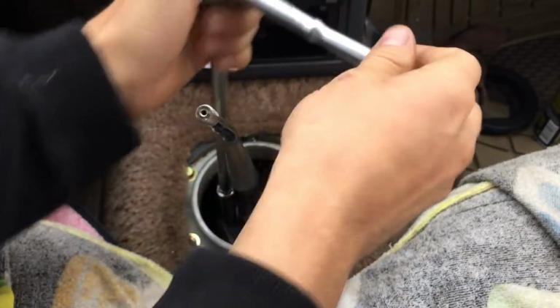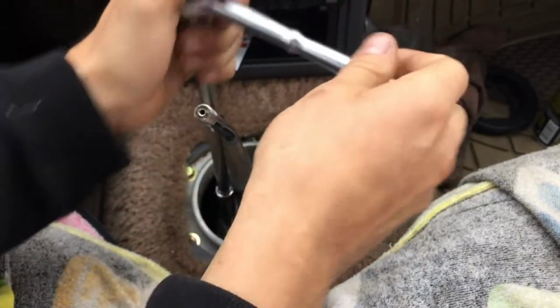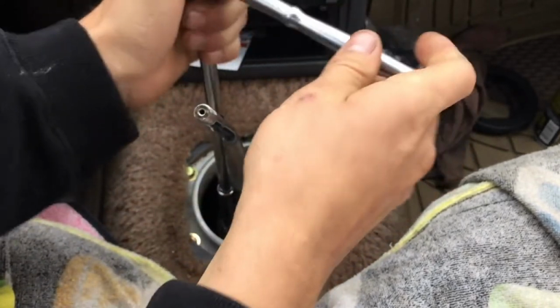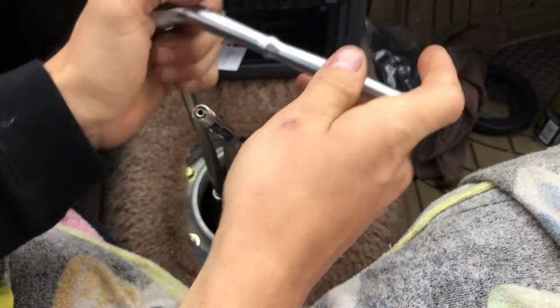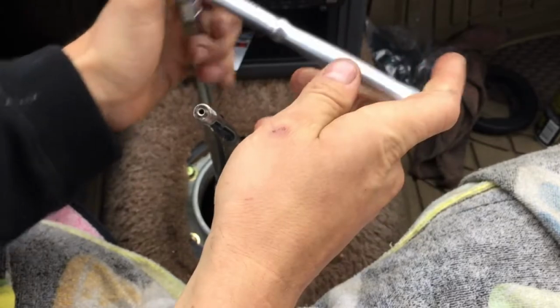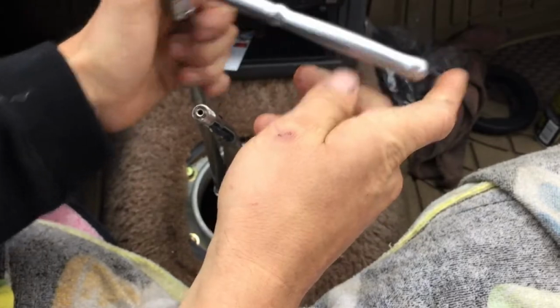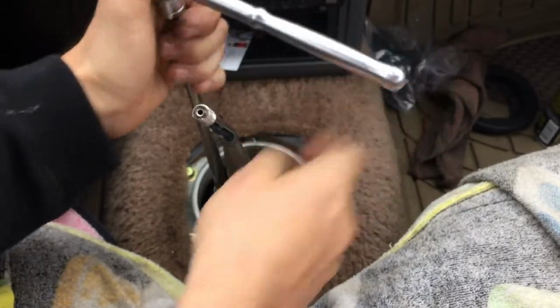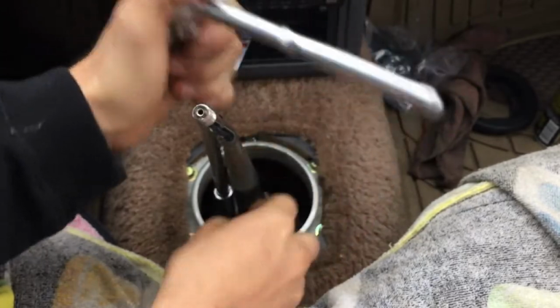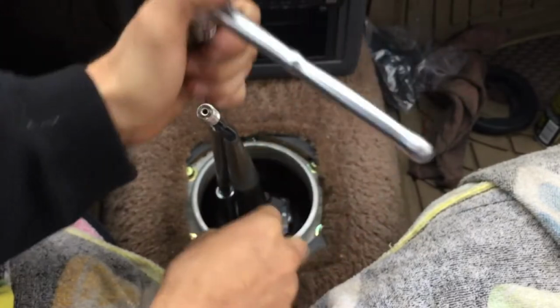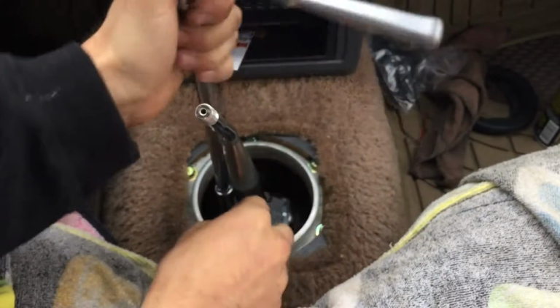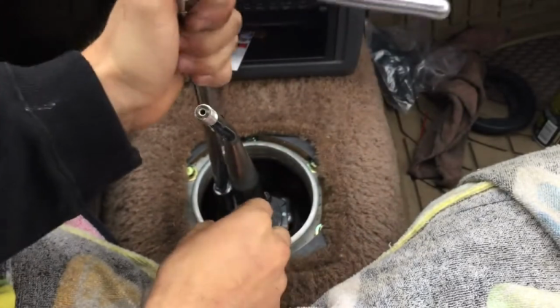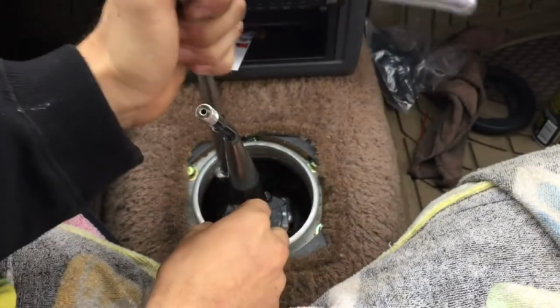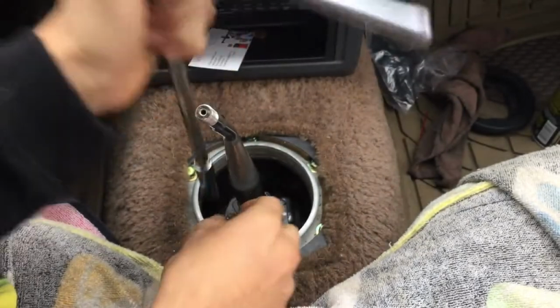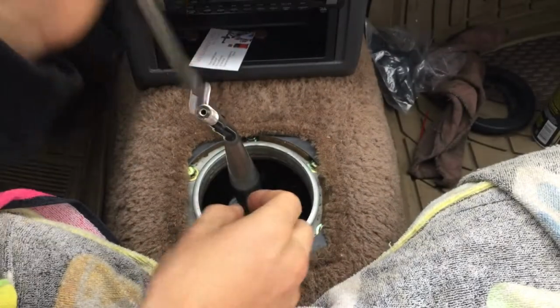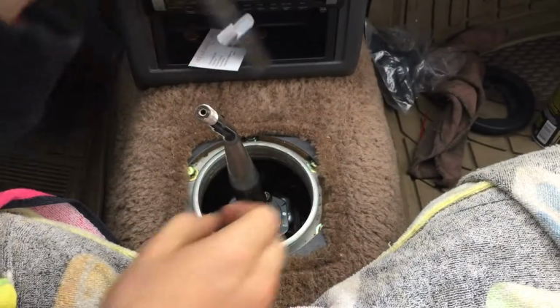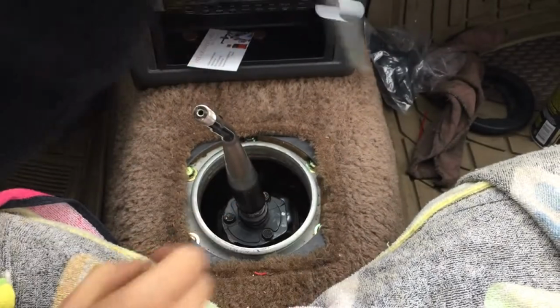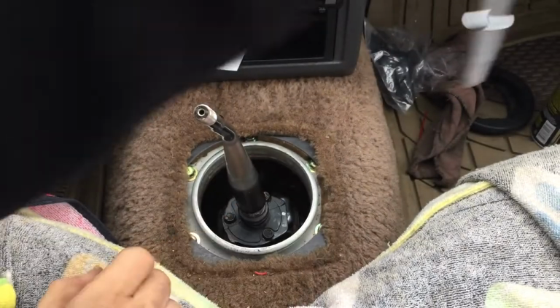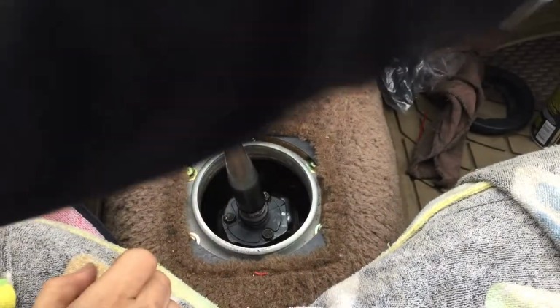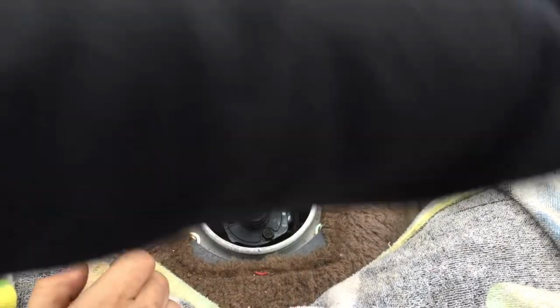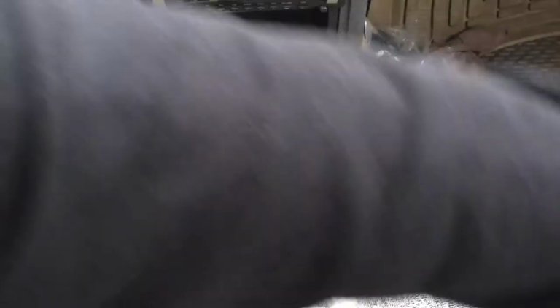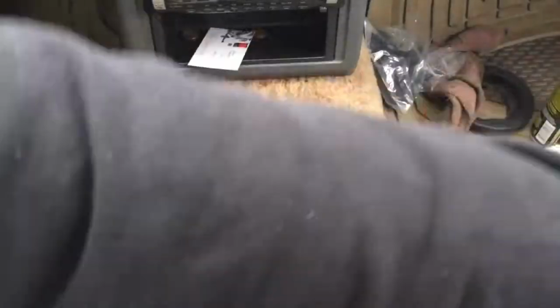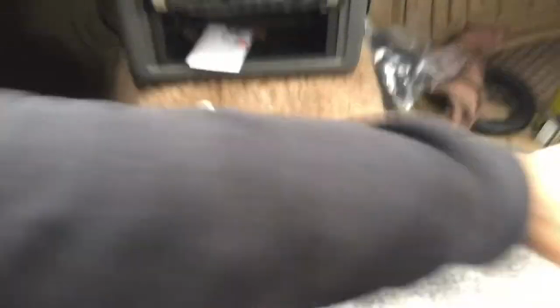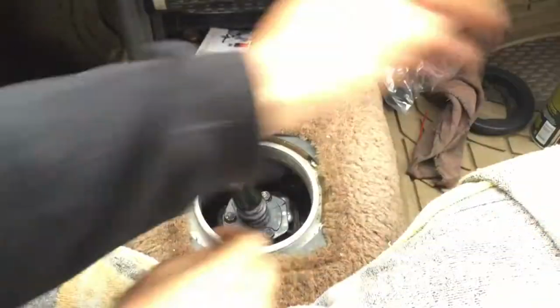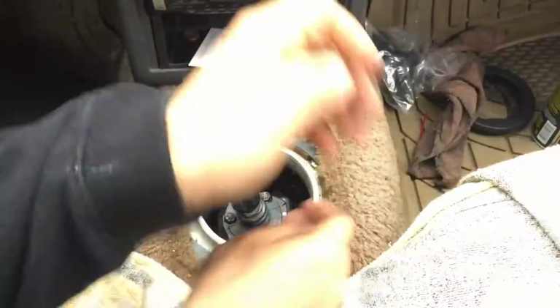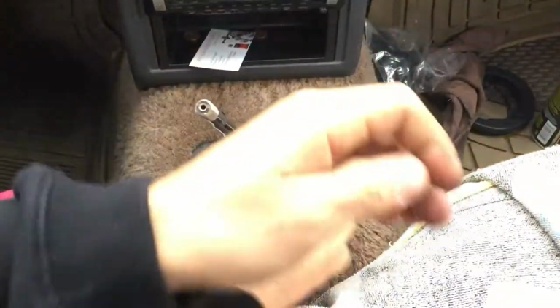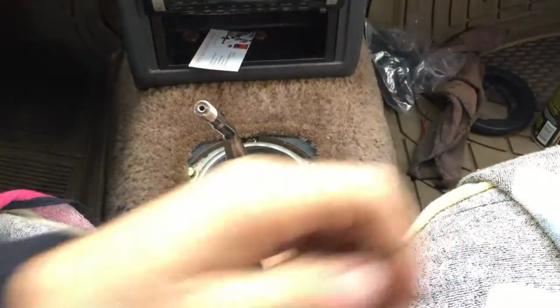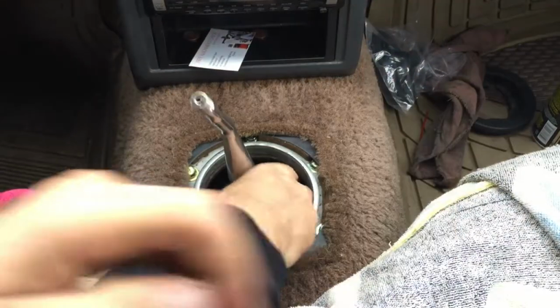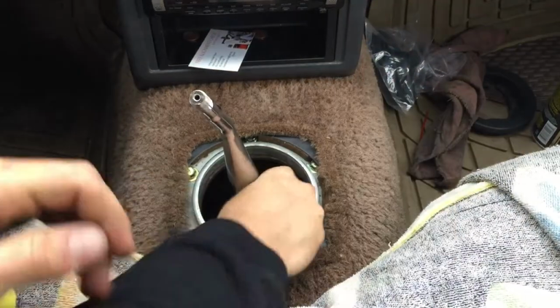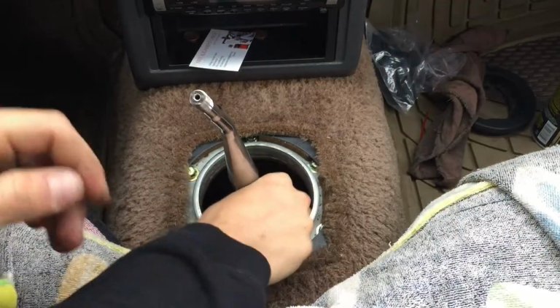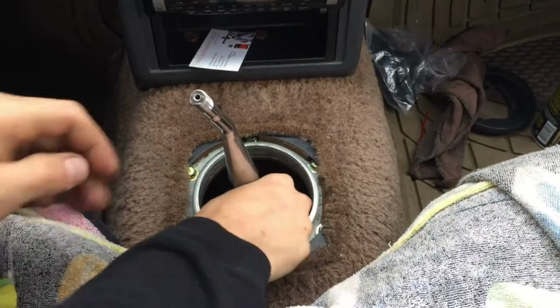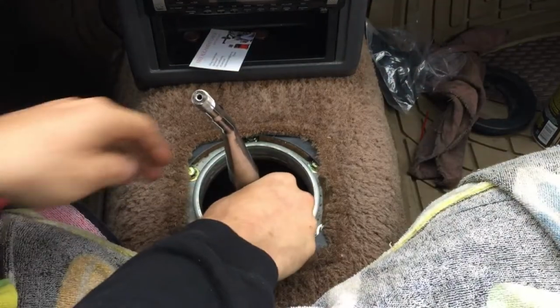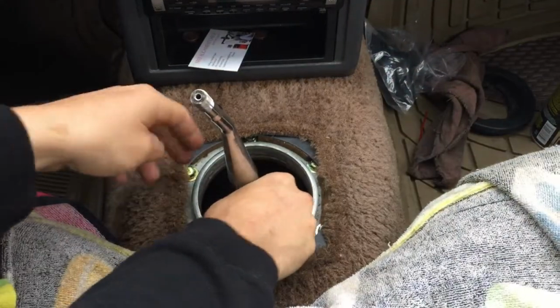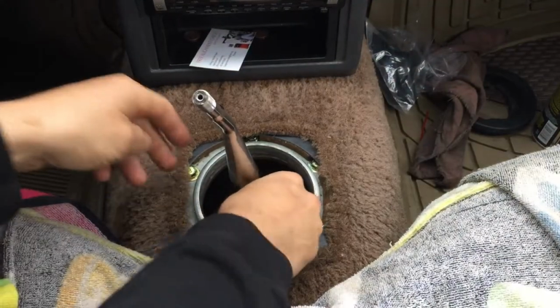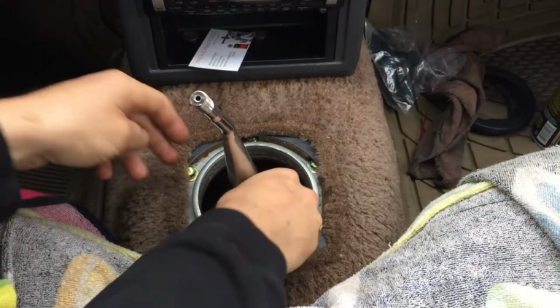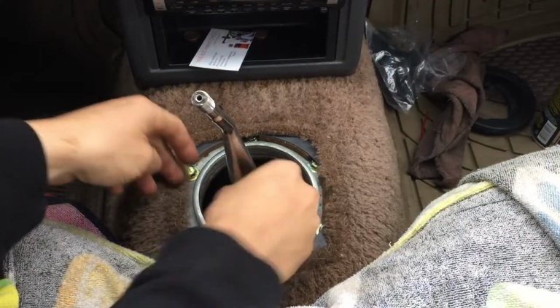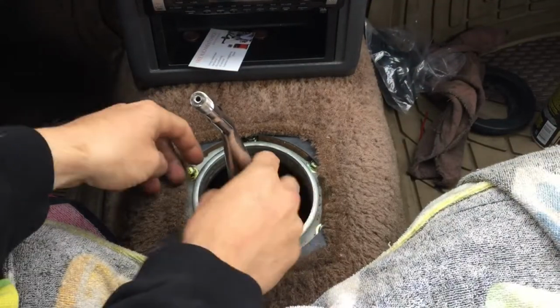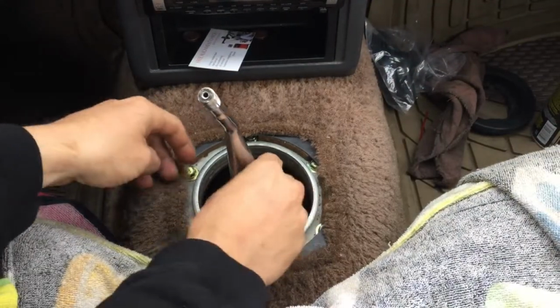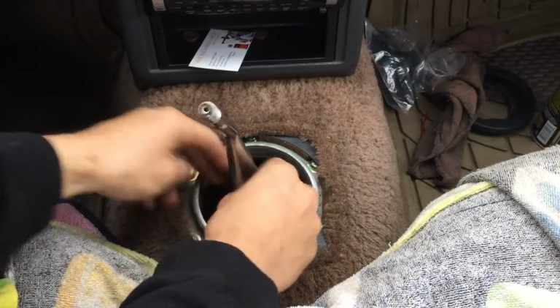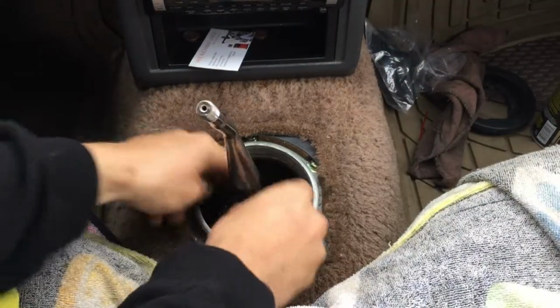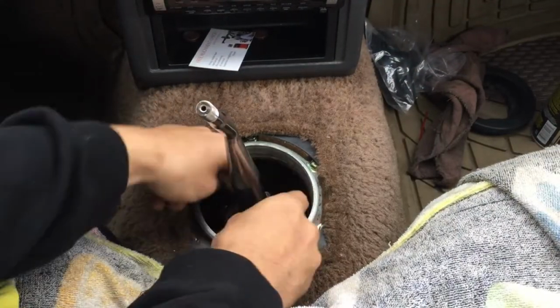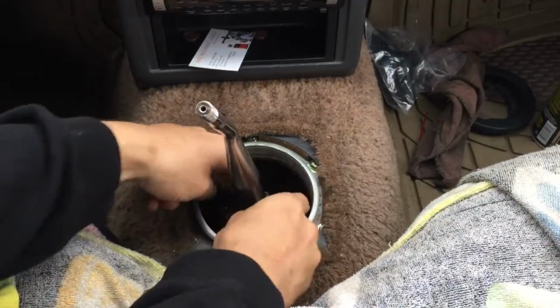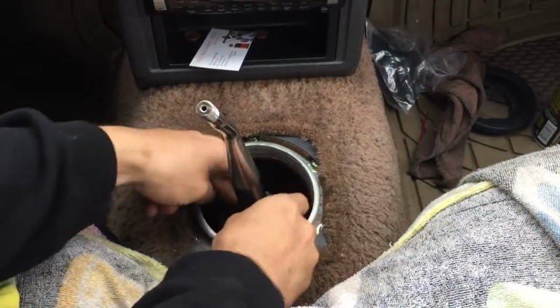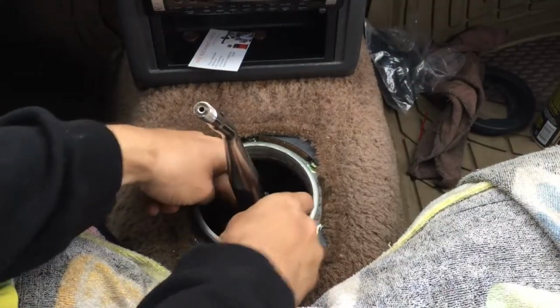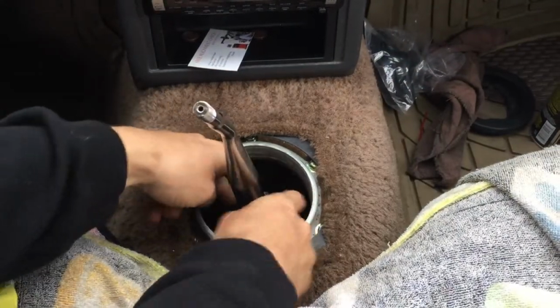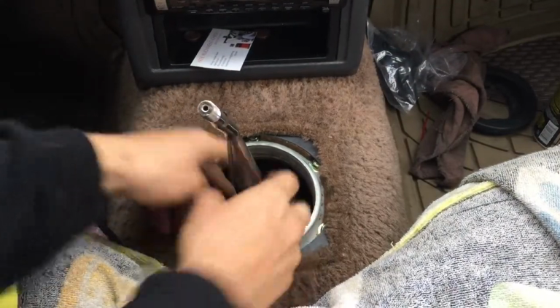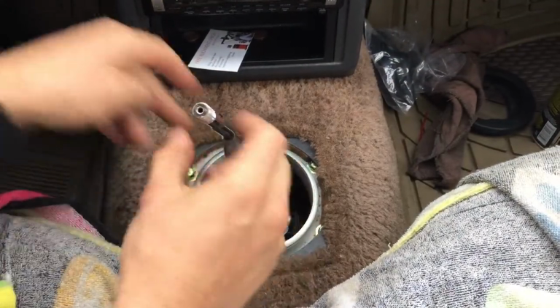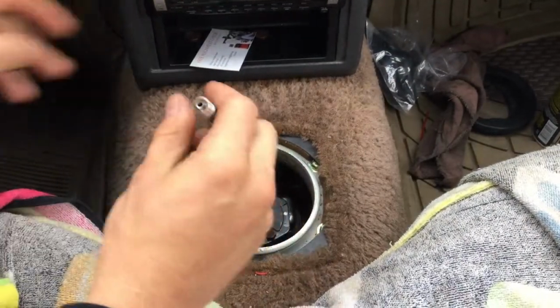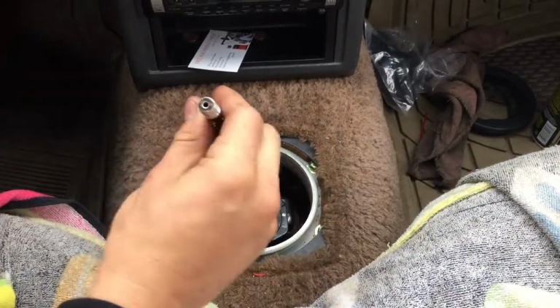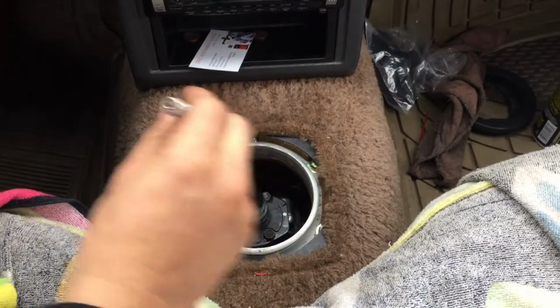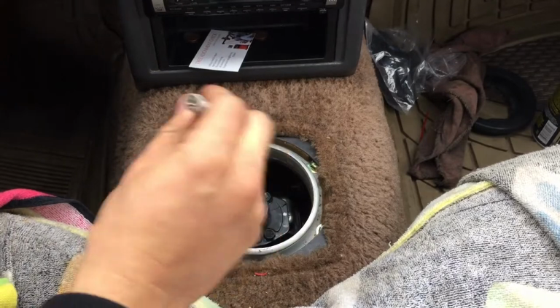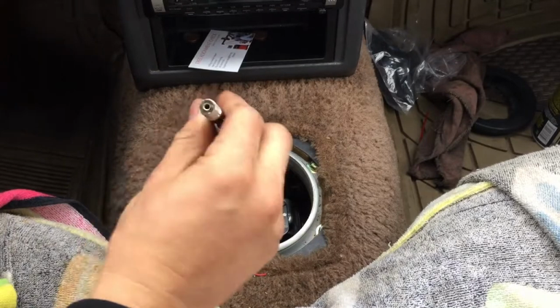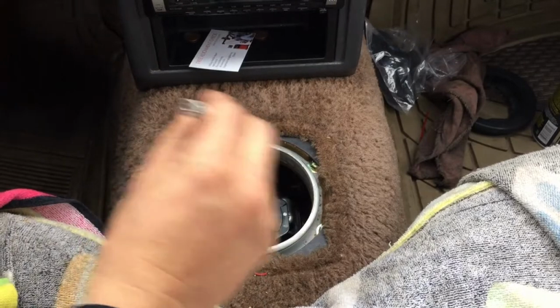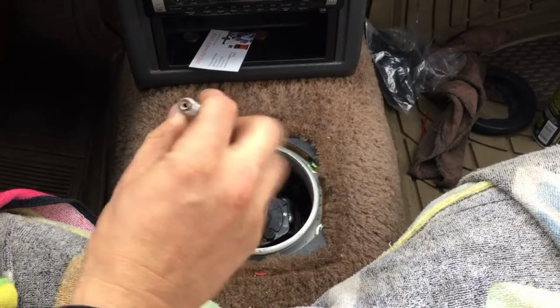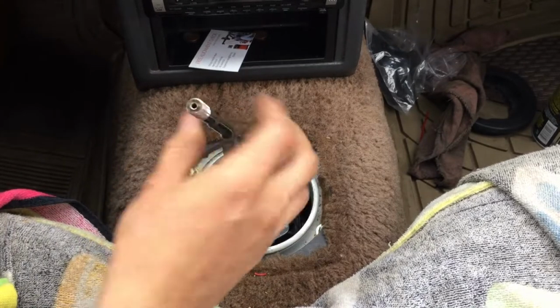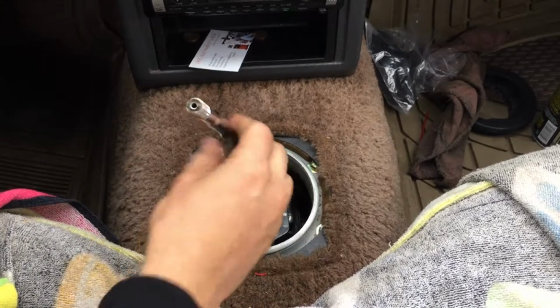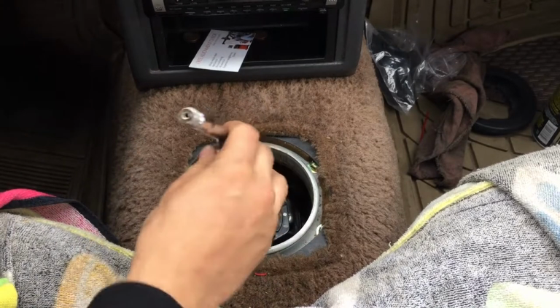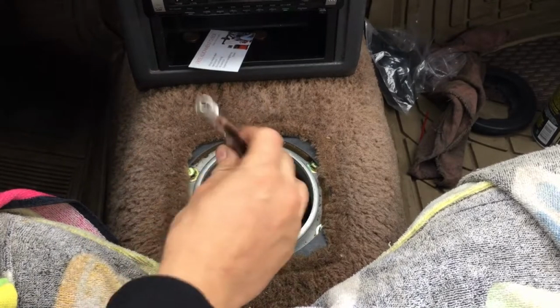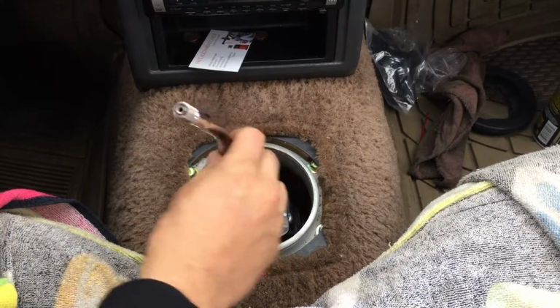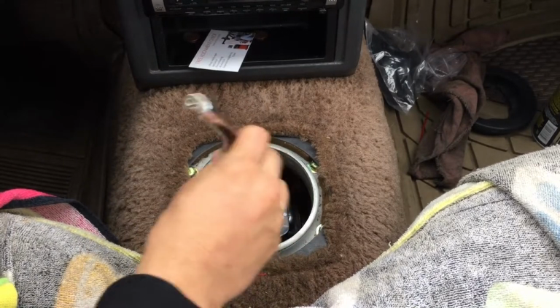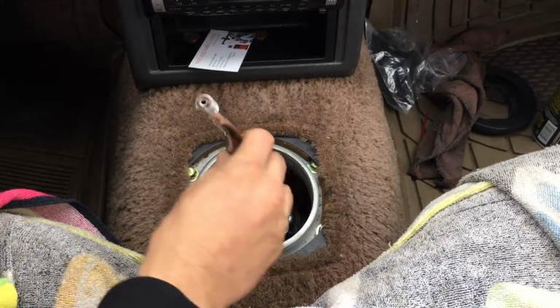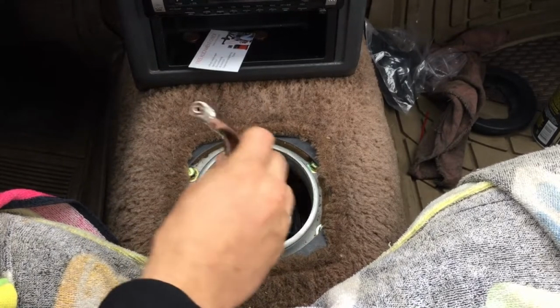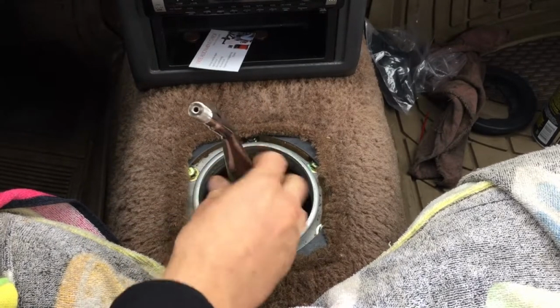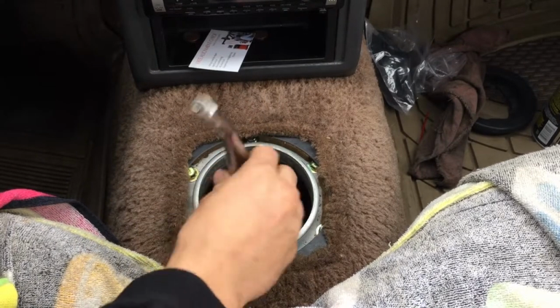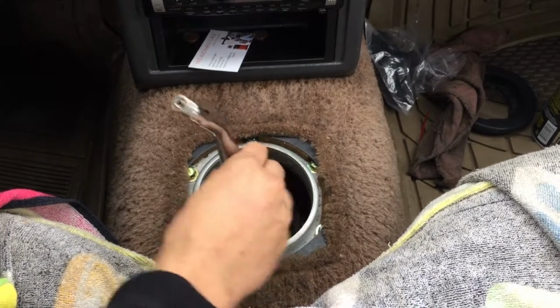It feels great — it's tight. It feels so much better.